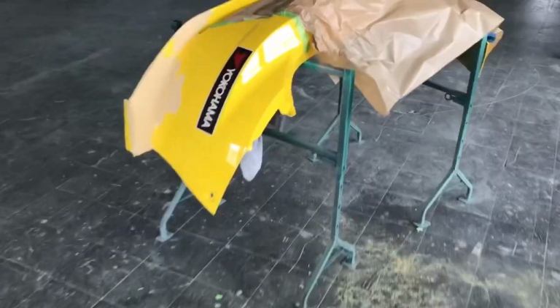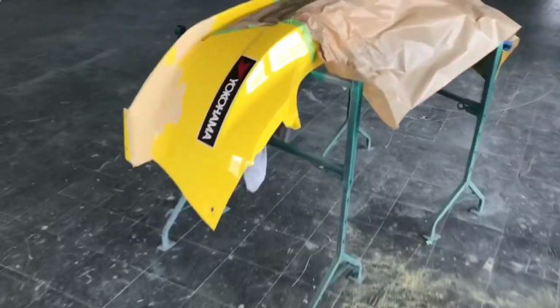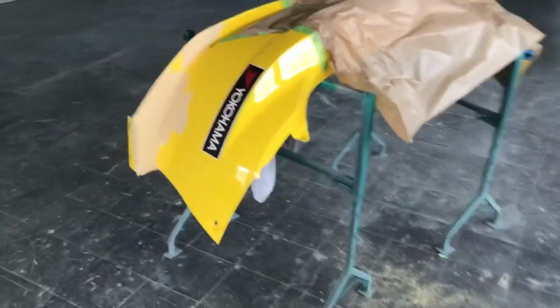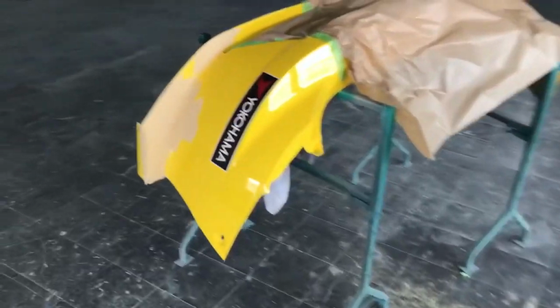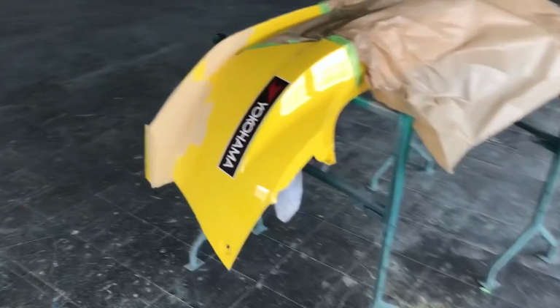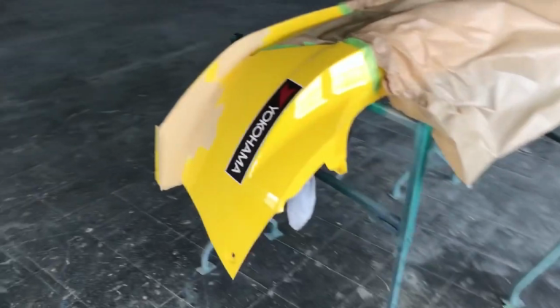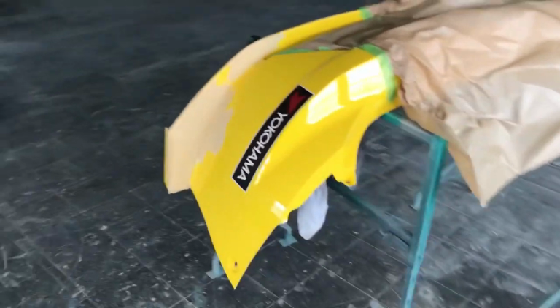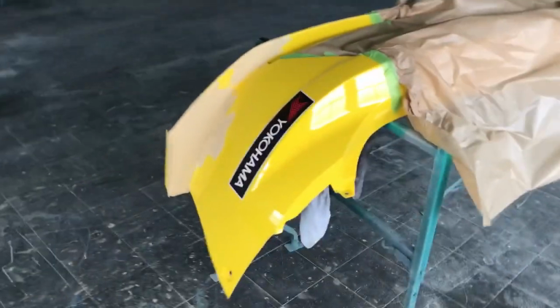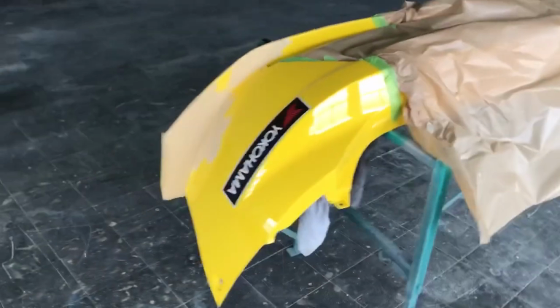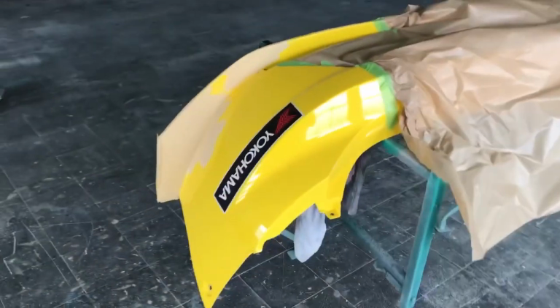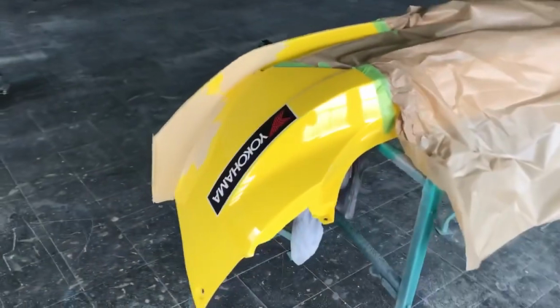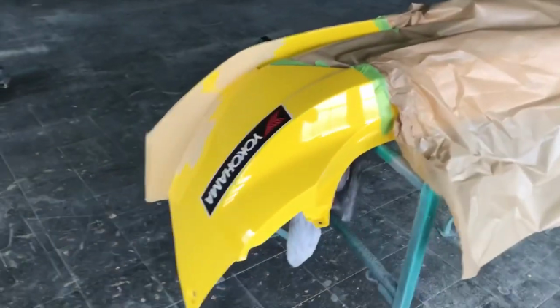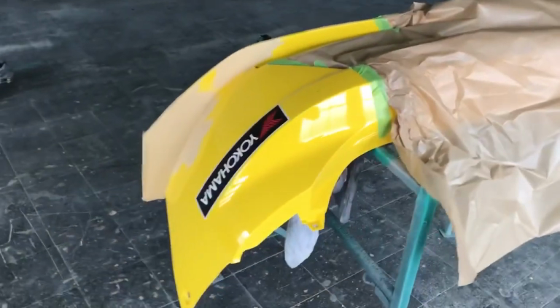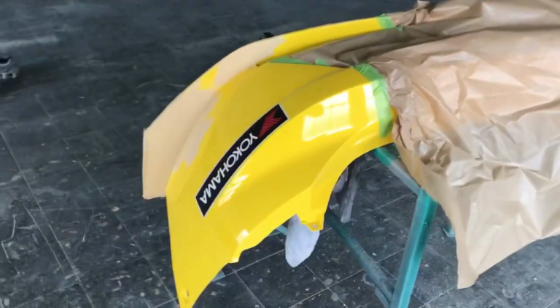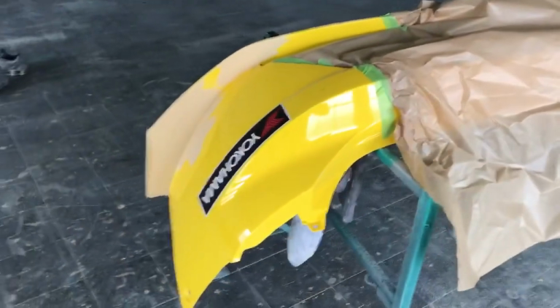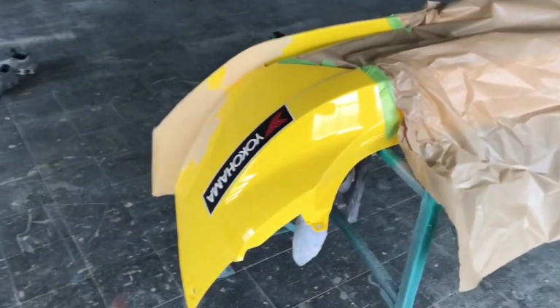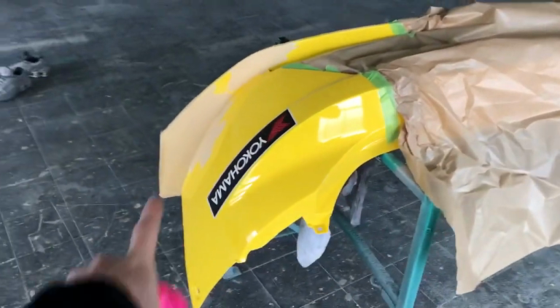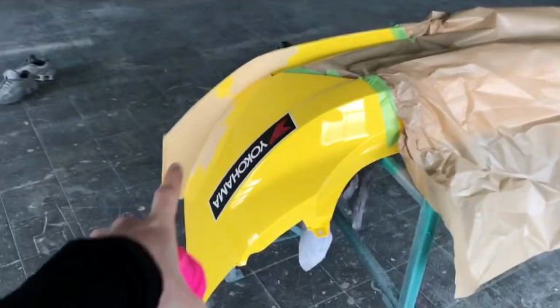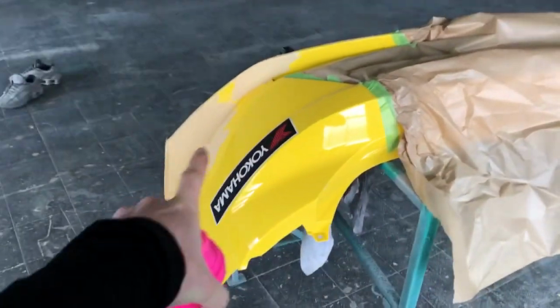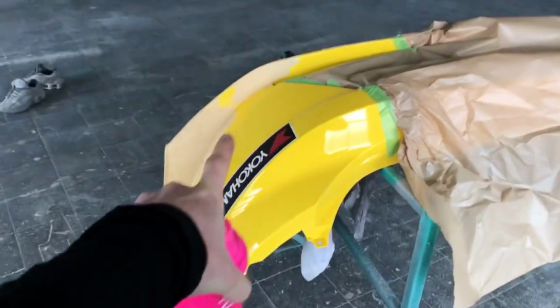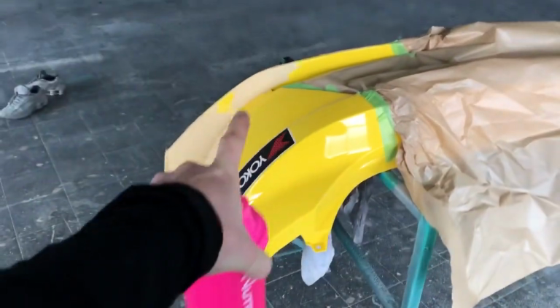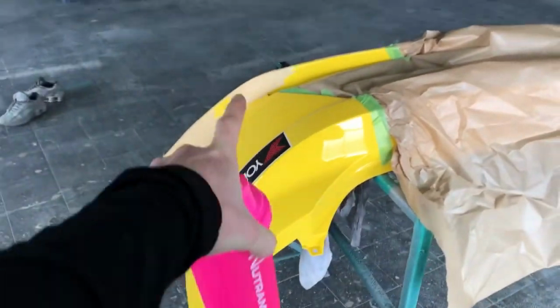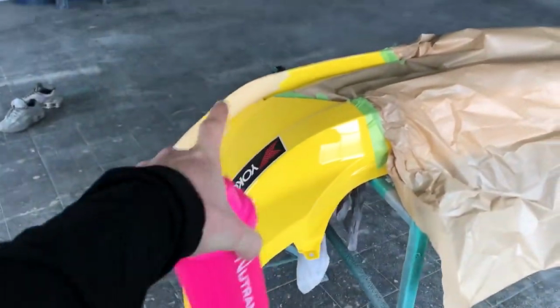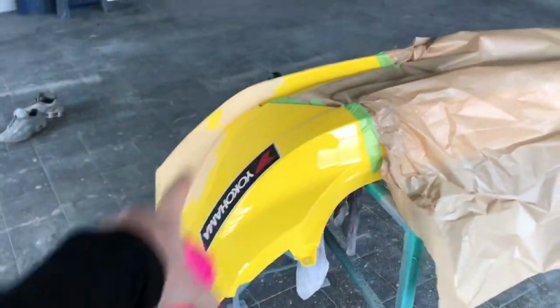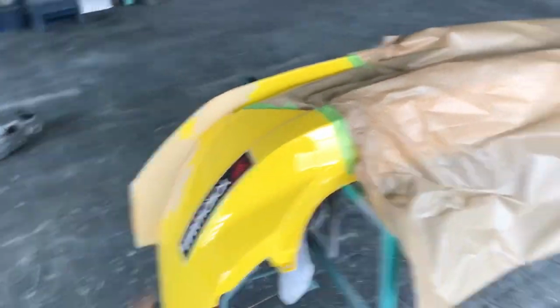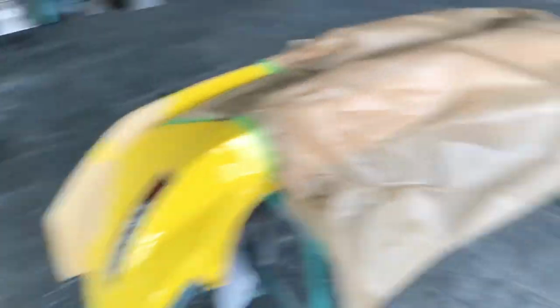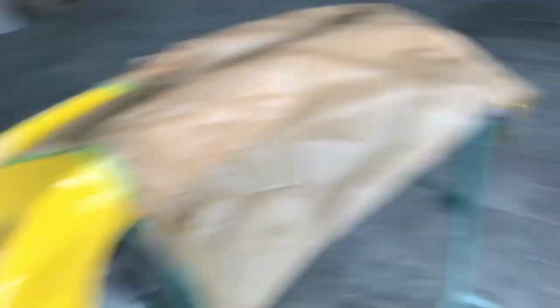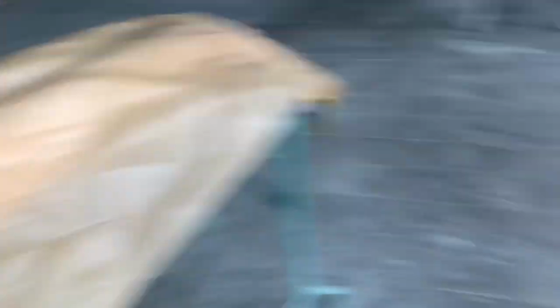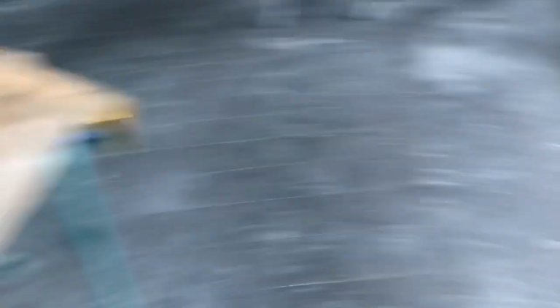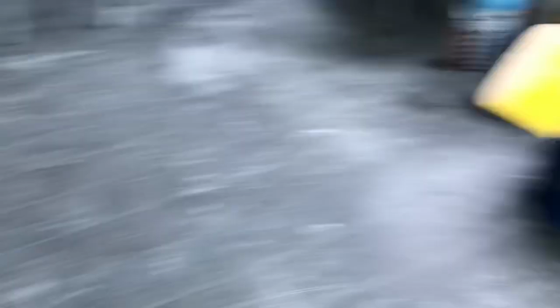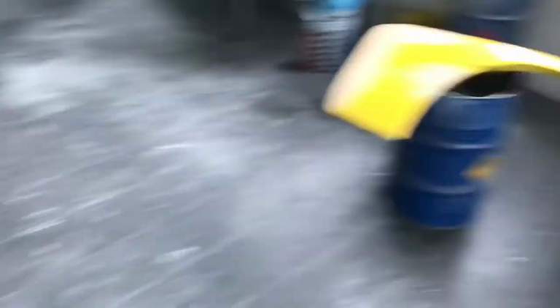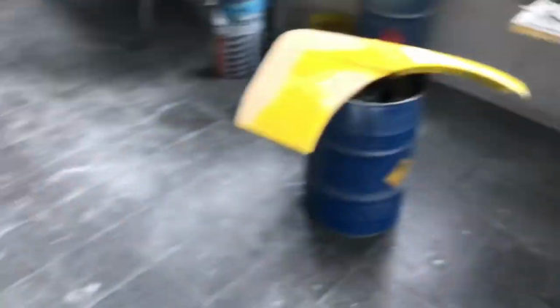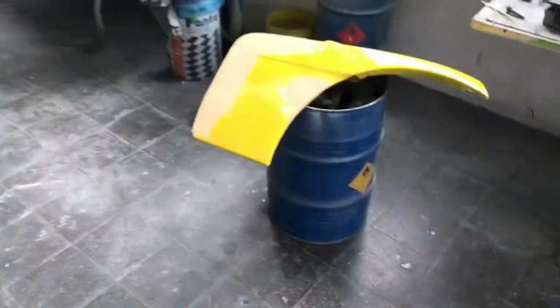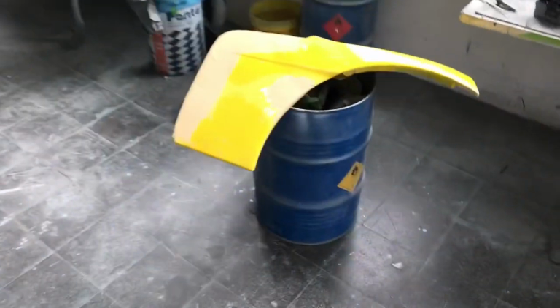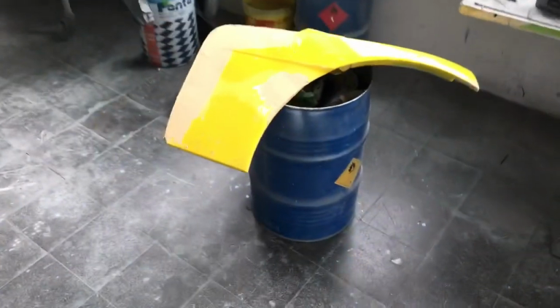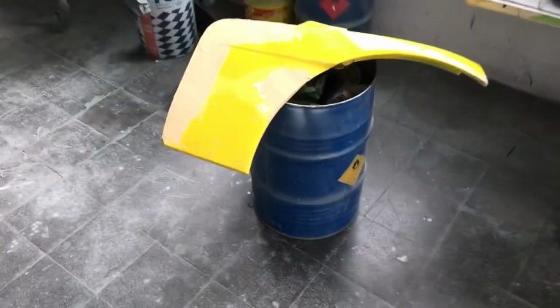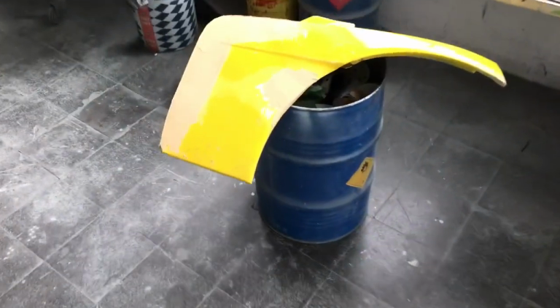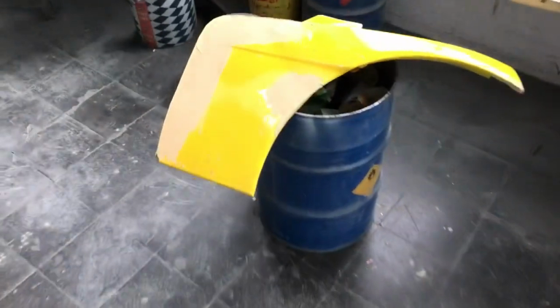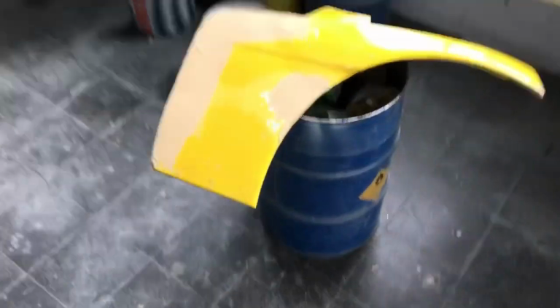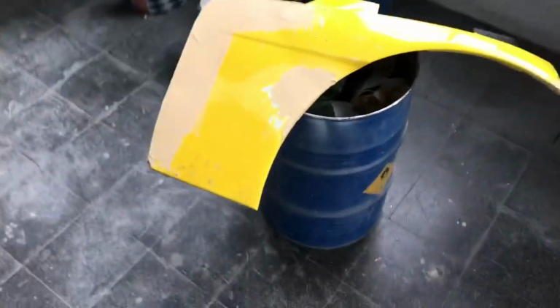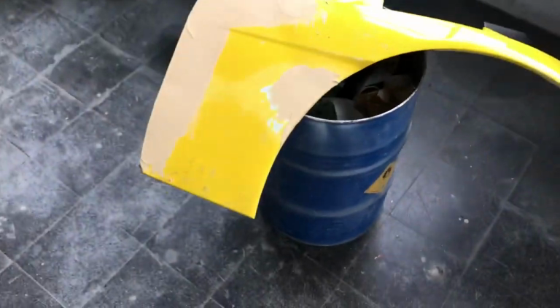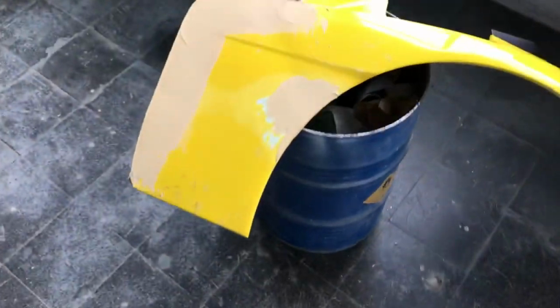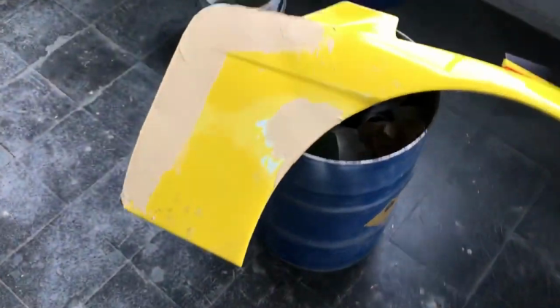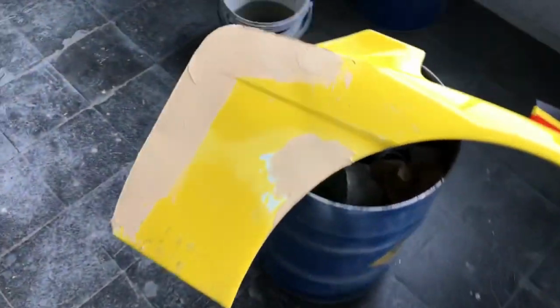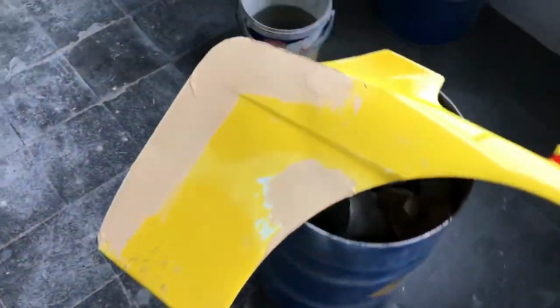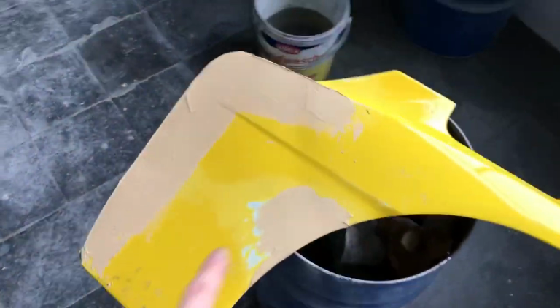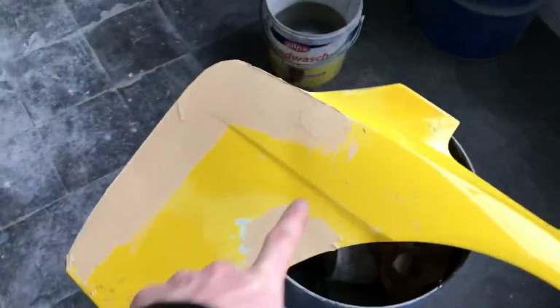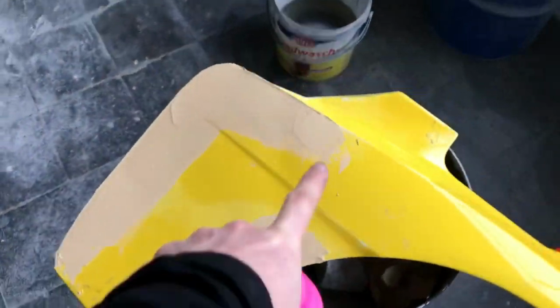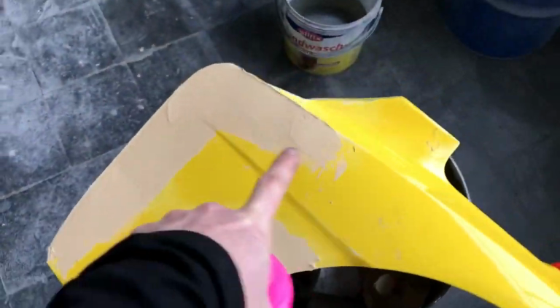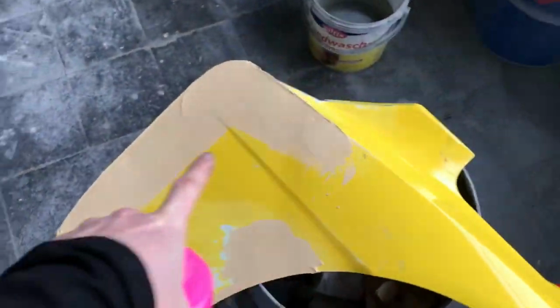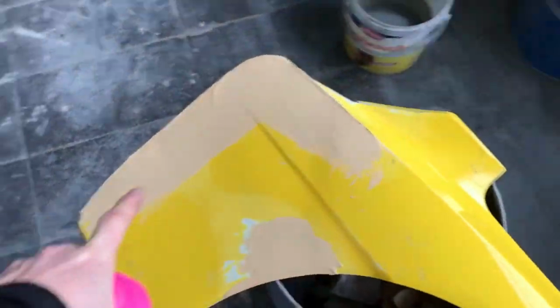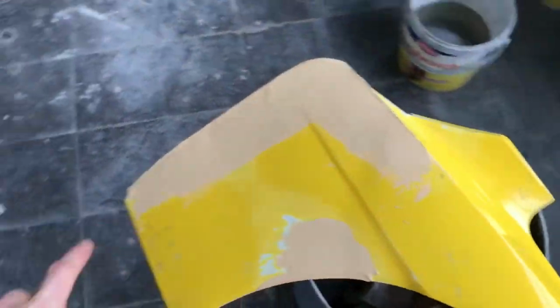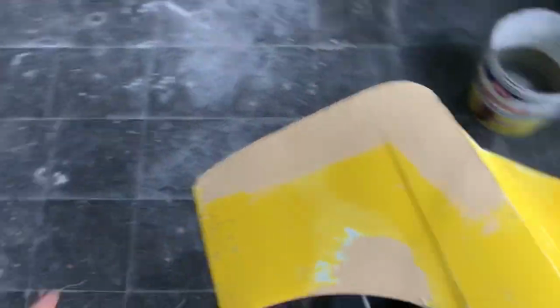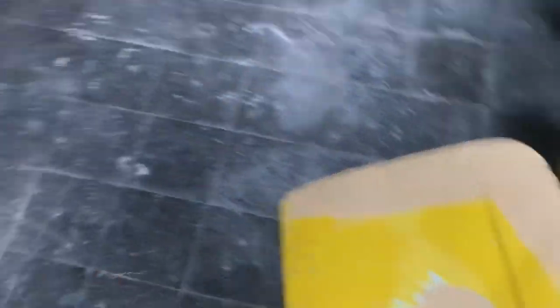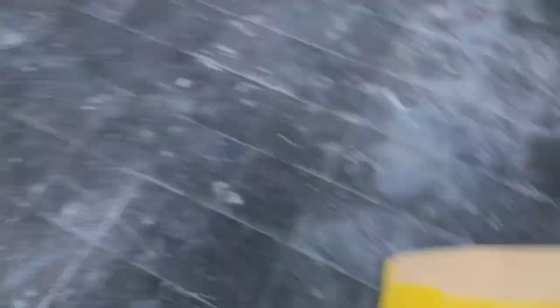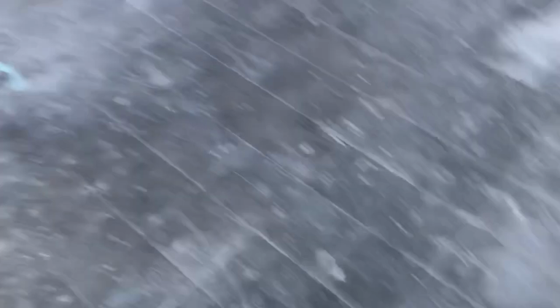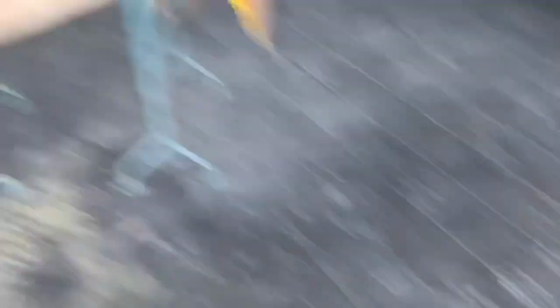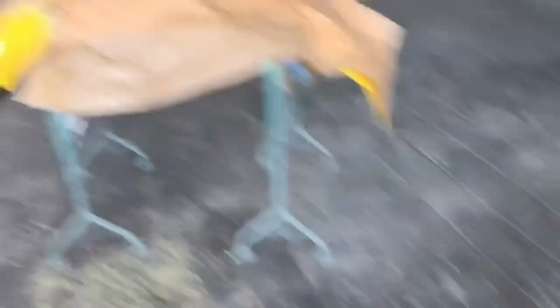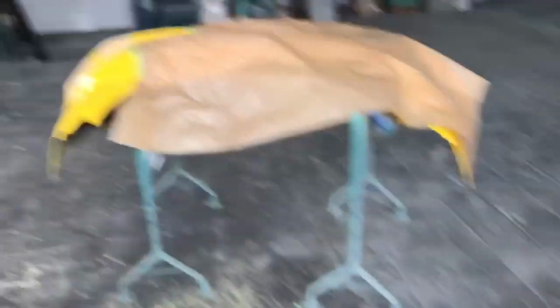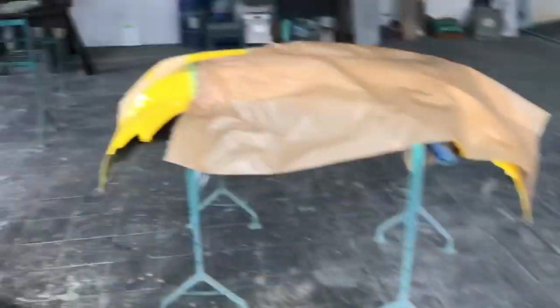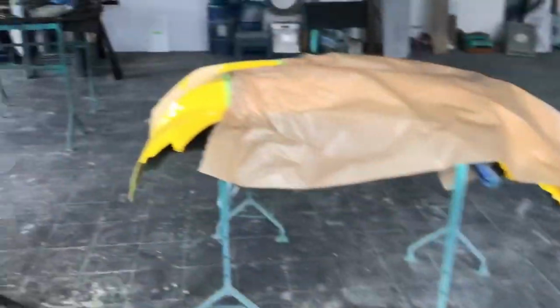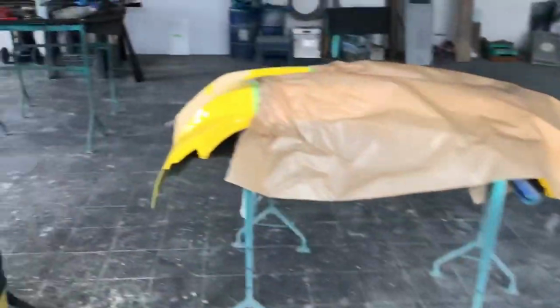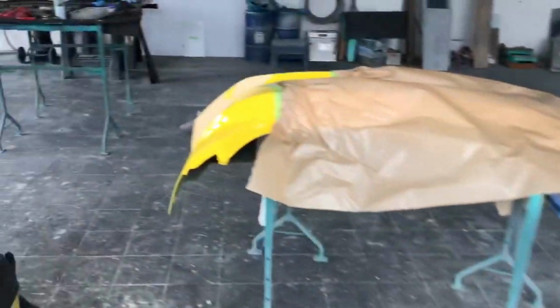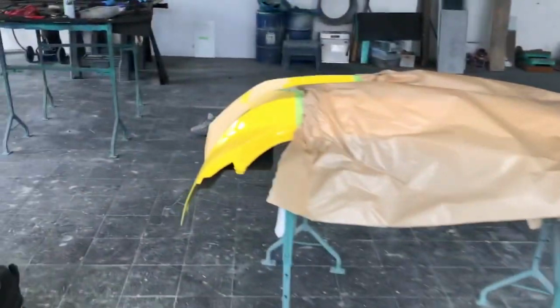Here is the rear bumper, ready with carbon and sparkle. Also this piece is ready. I'm going to sand it now, put primer and paint it.